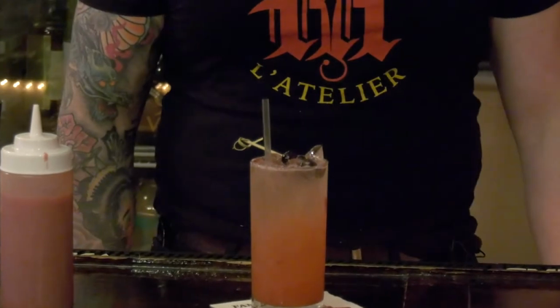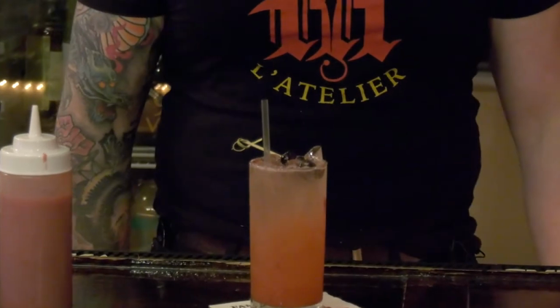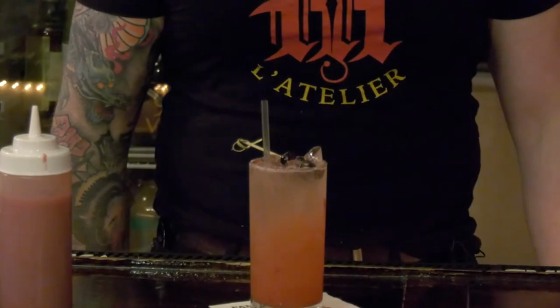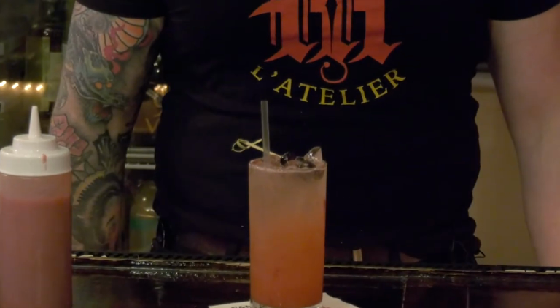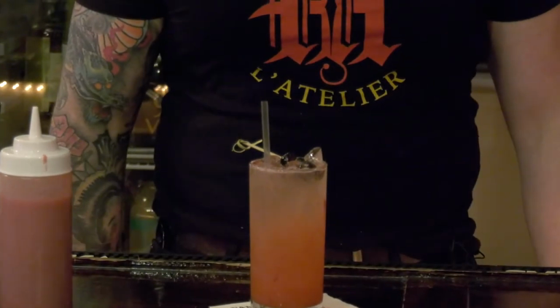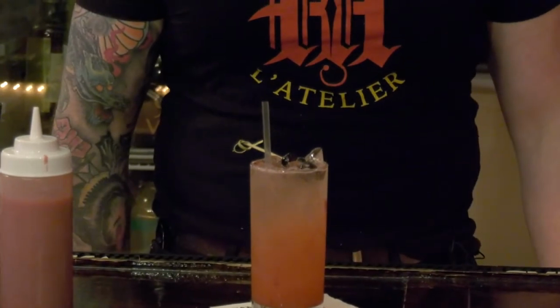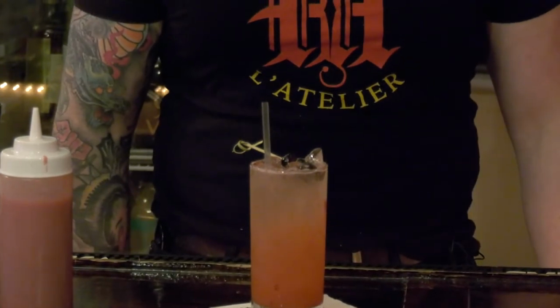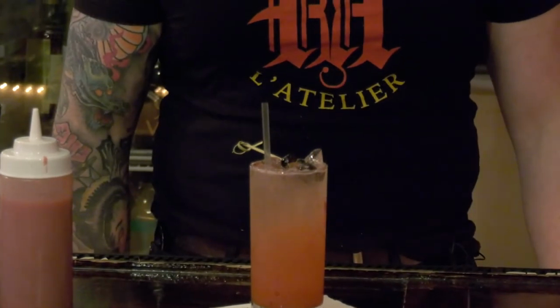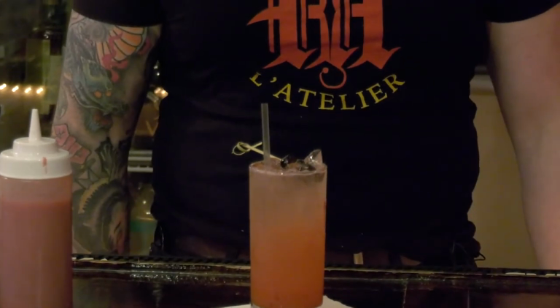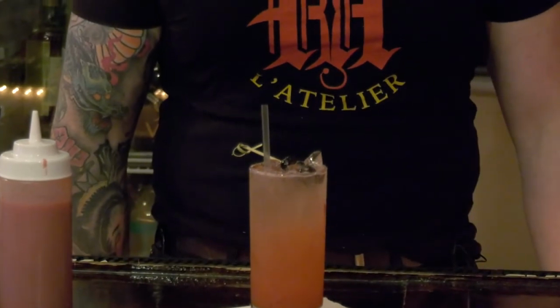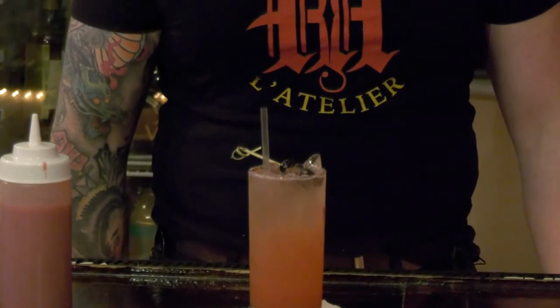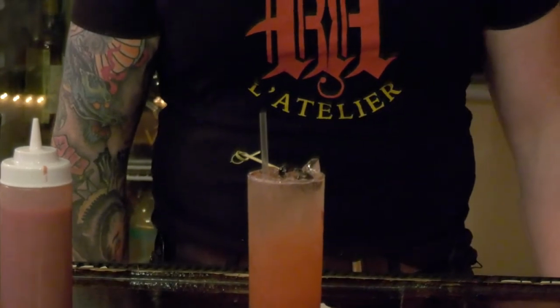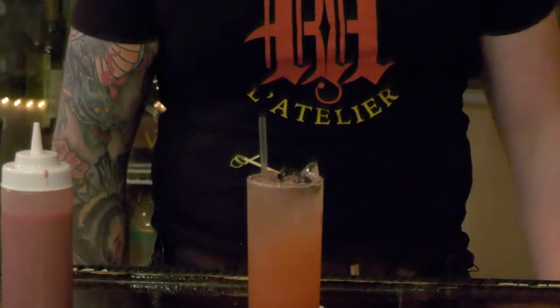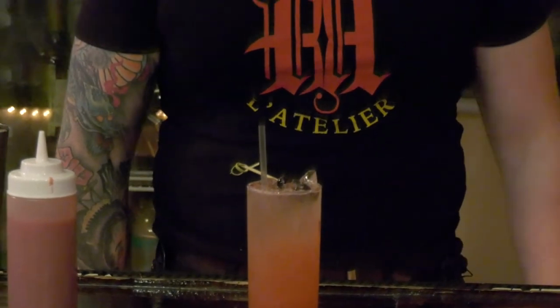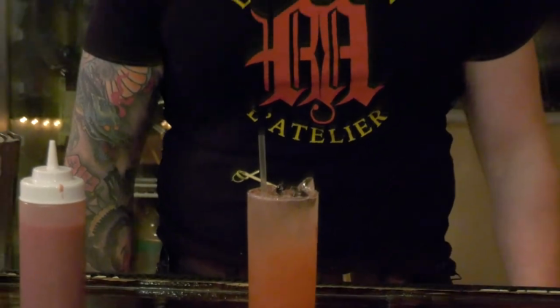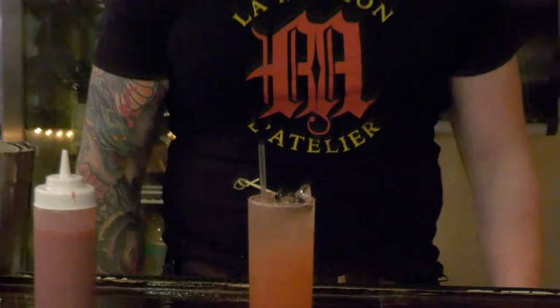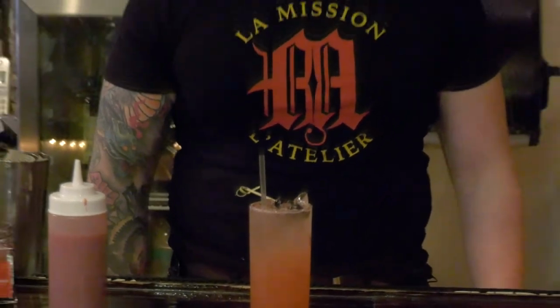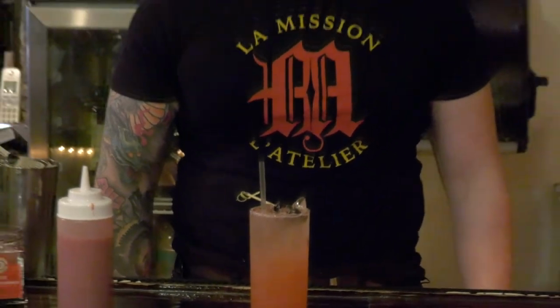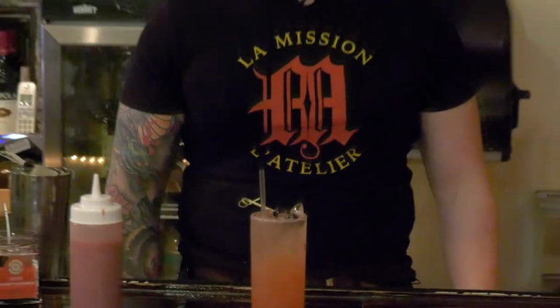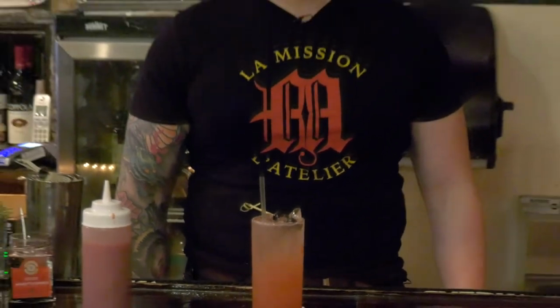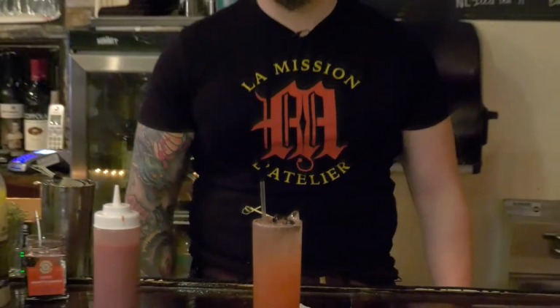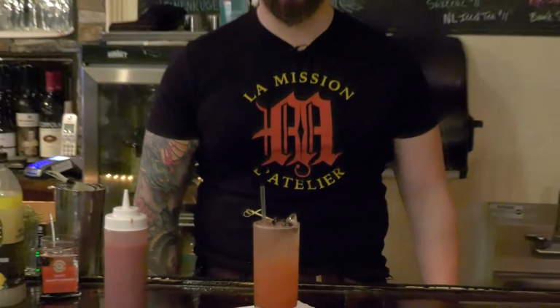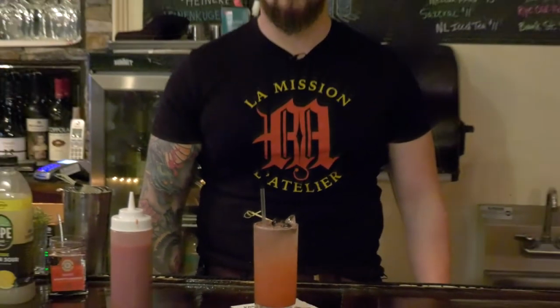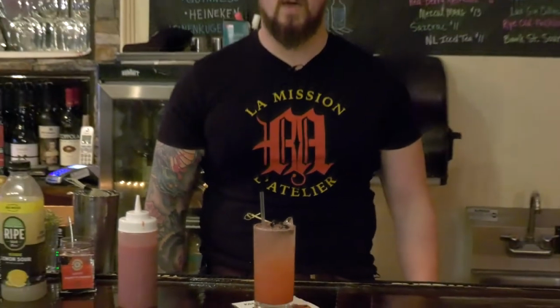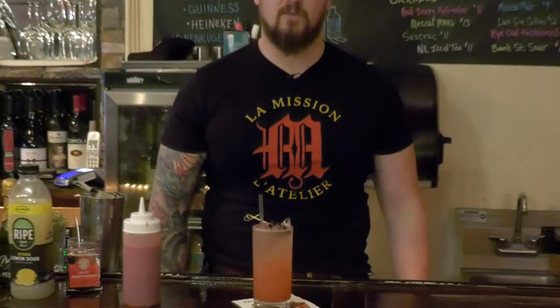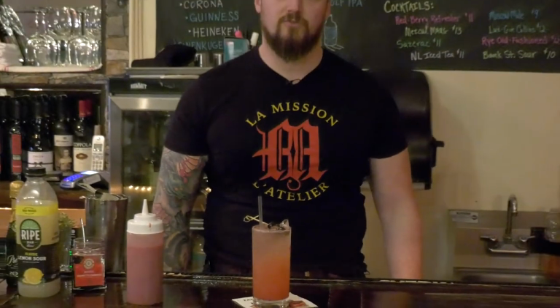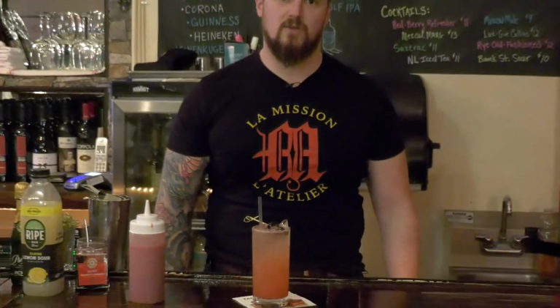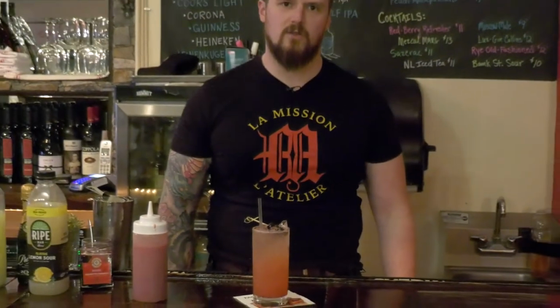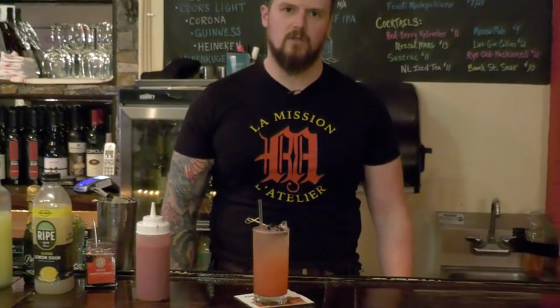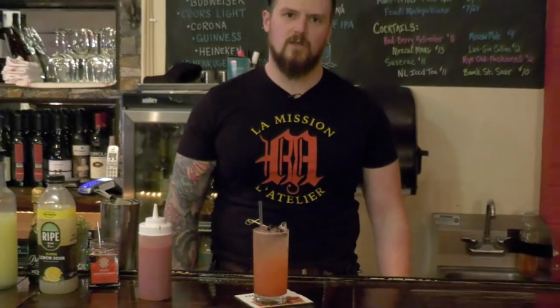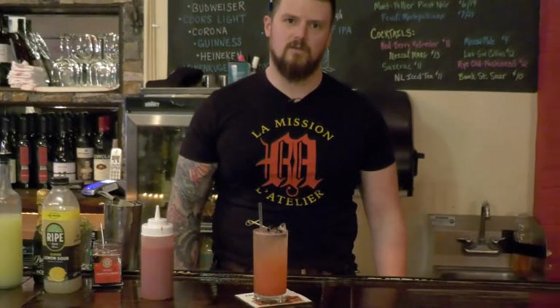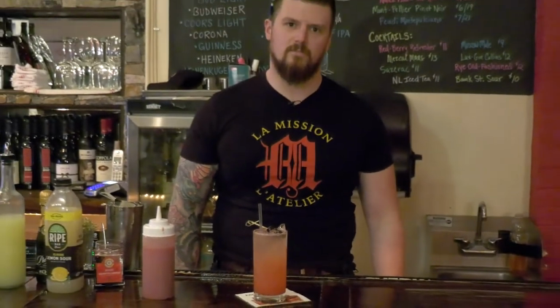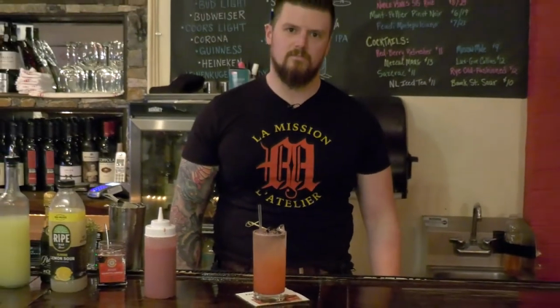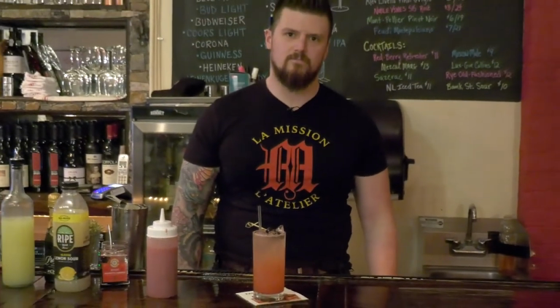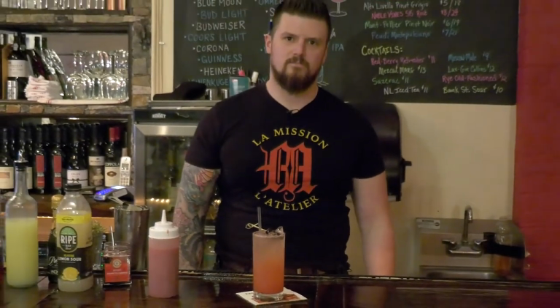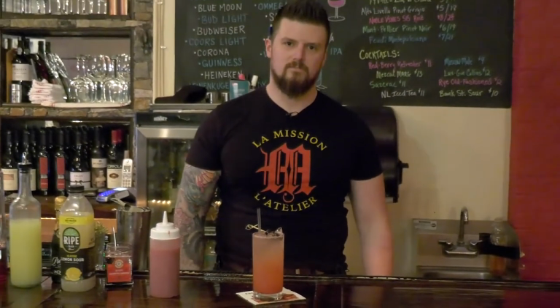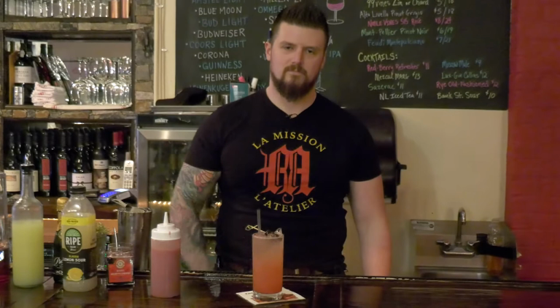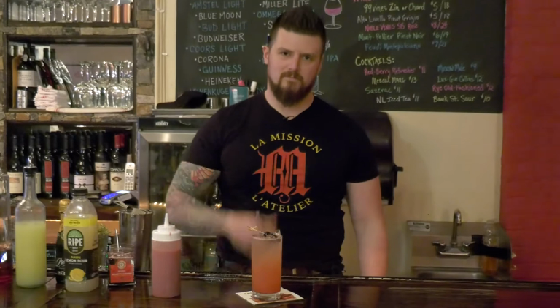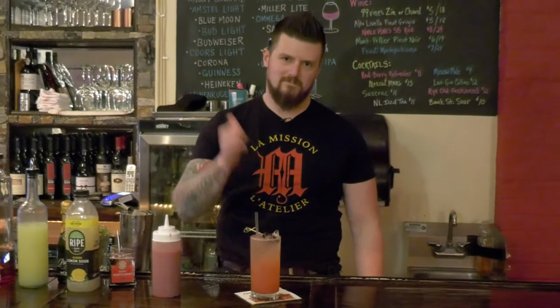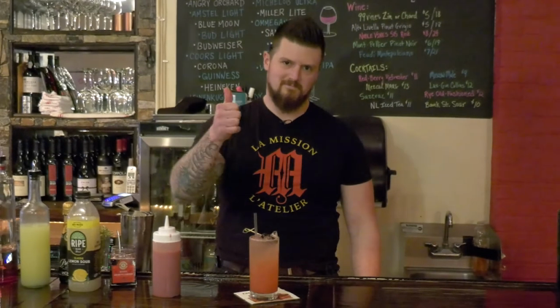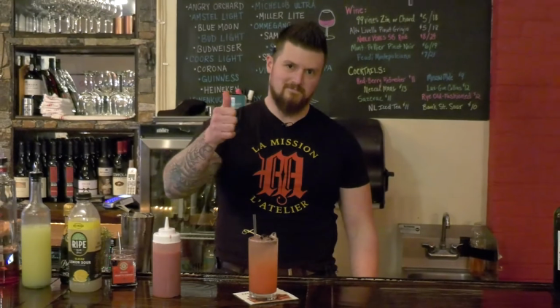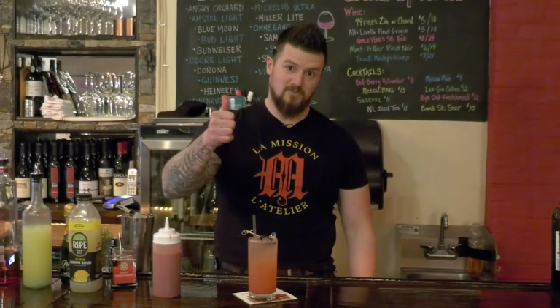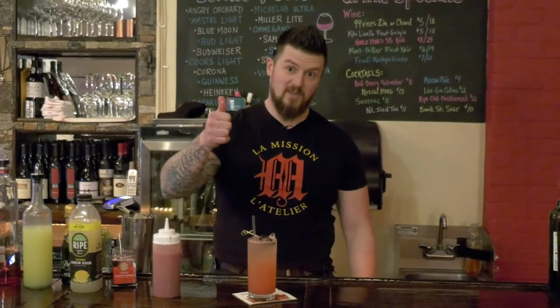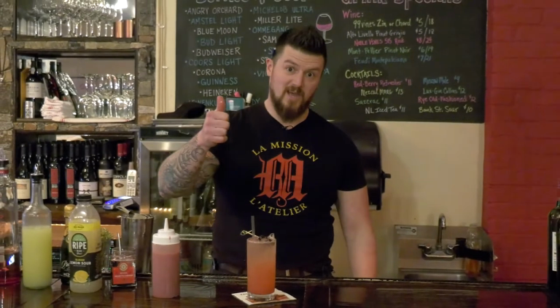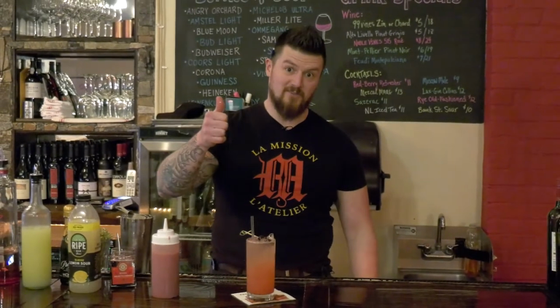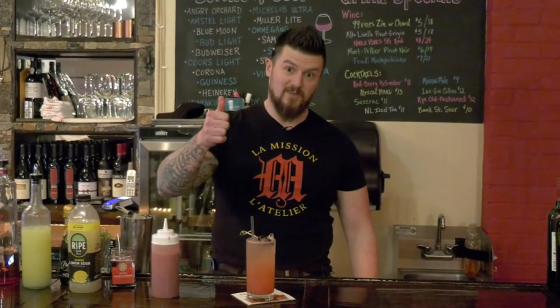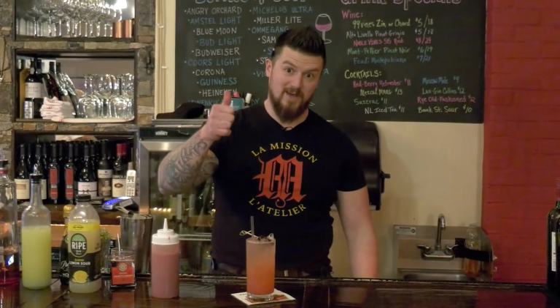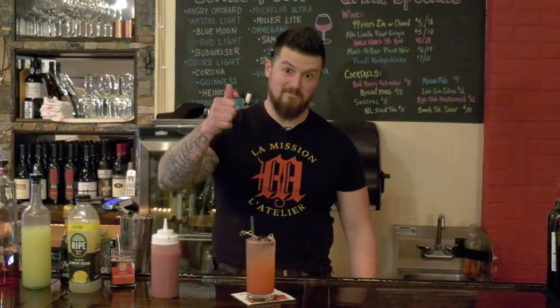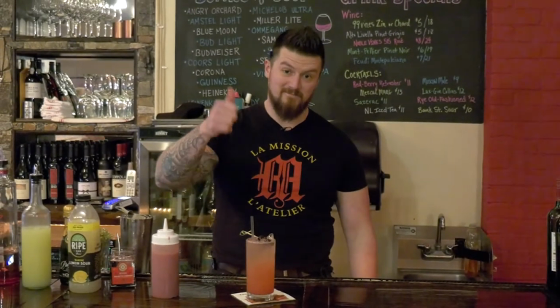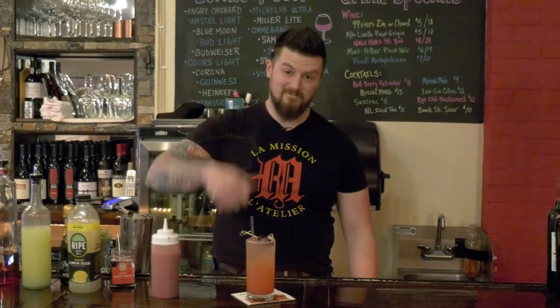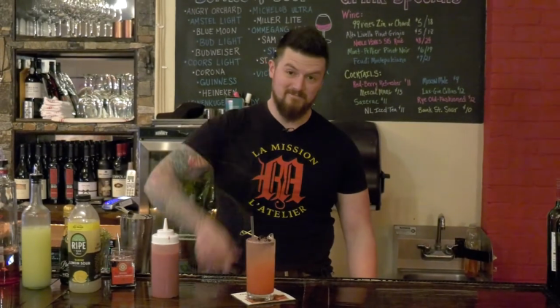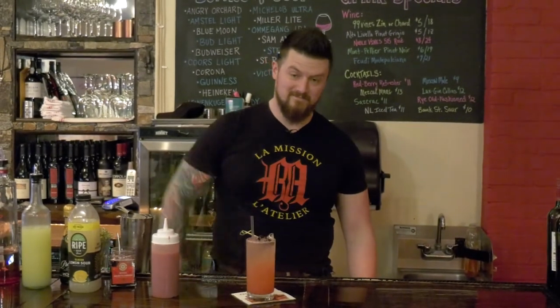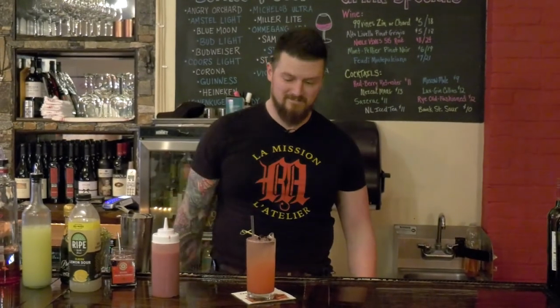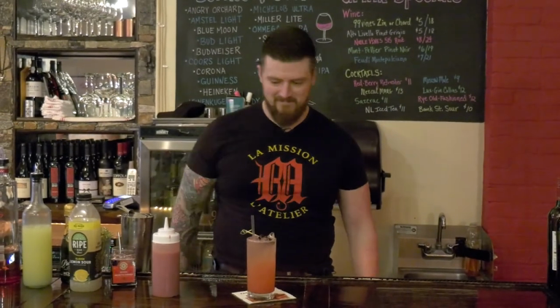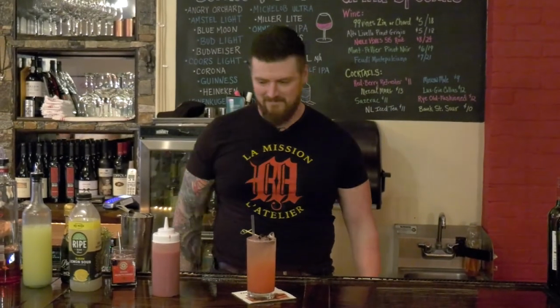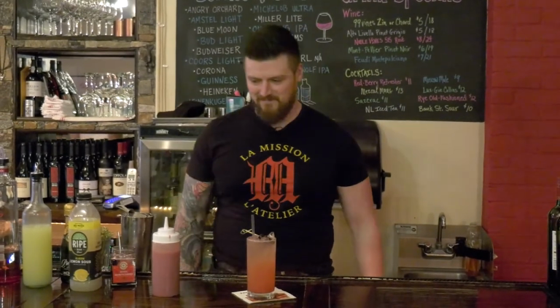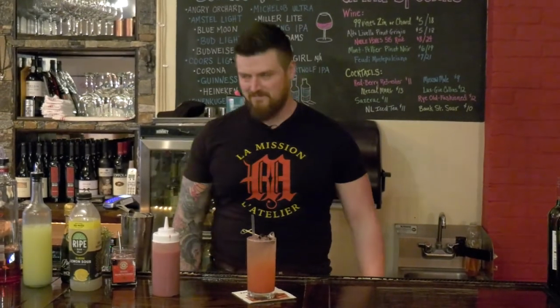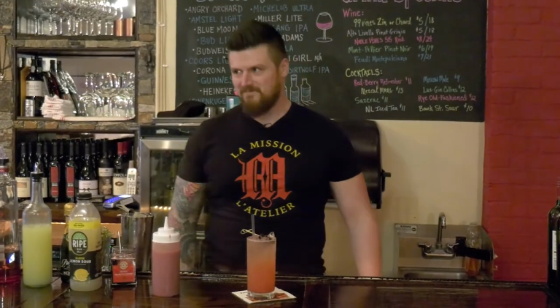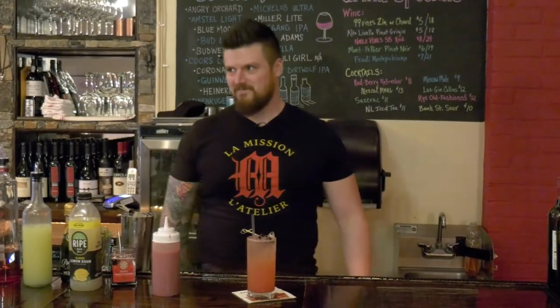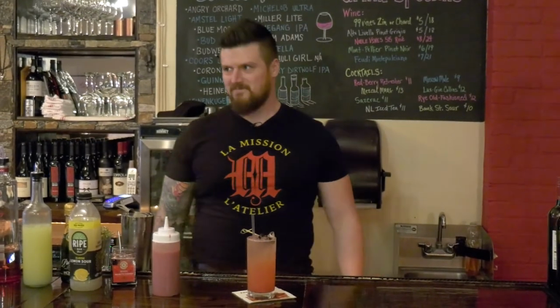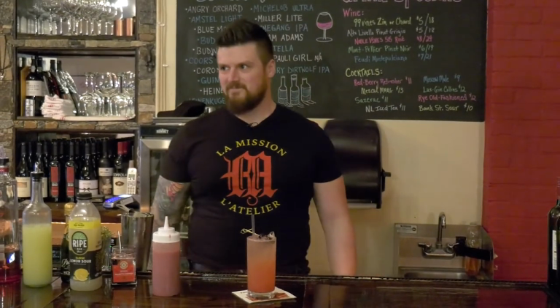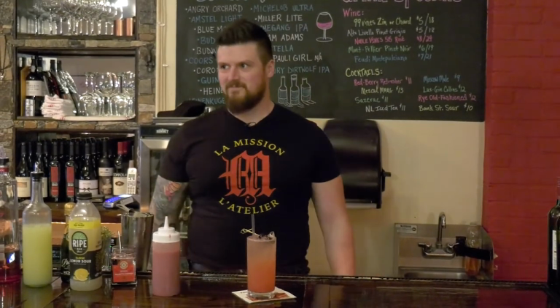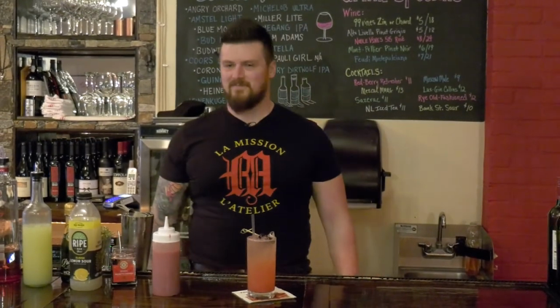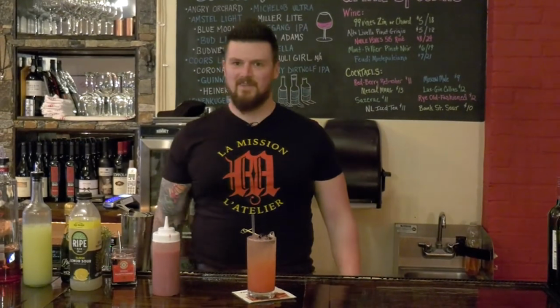Redberry Refresher down here at Daddy Jack's, 181 Bank Street, New London. See you next time. Keep it rolling, Shane.